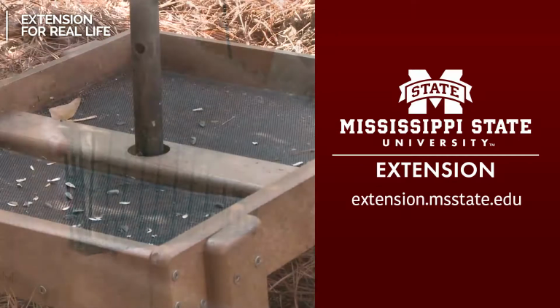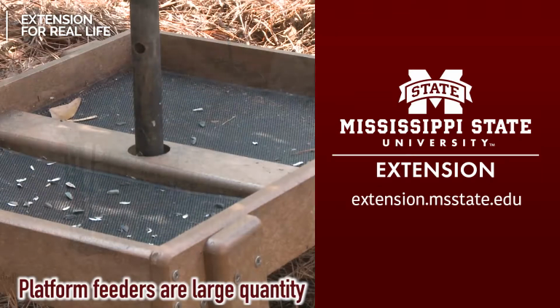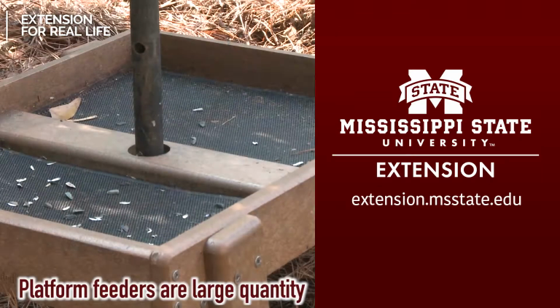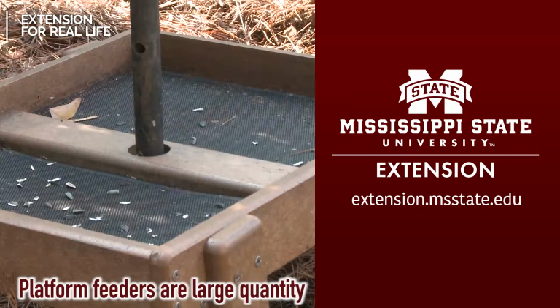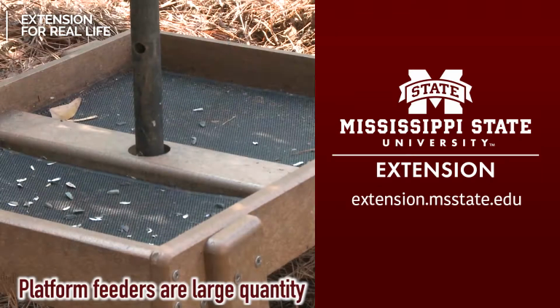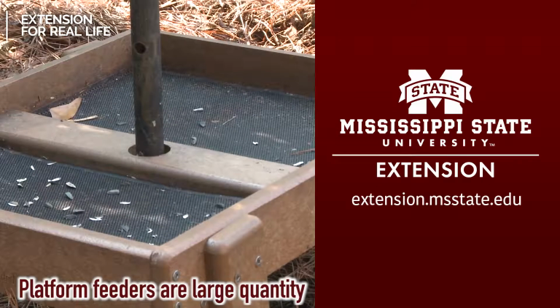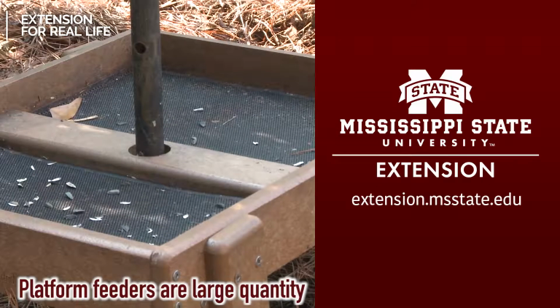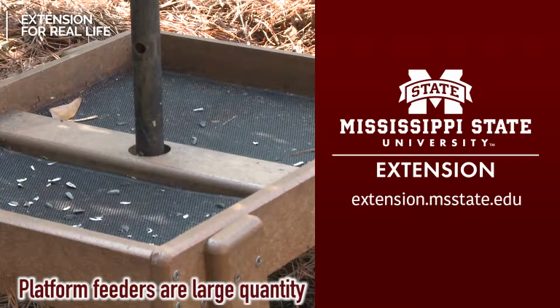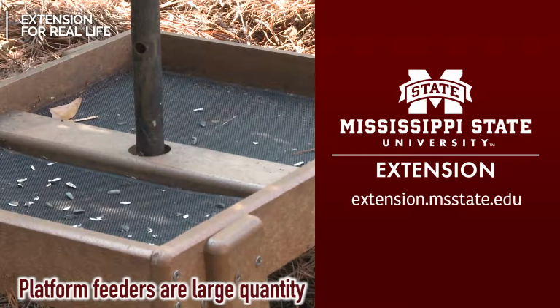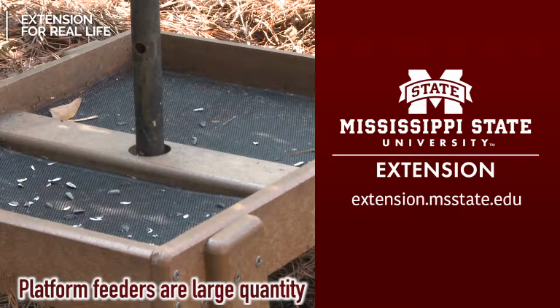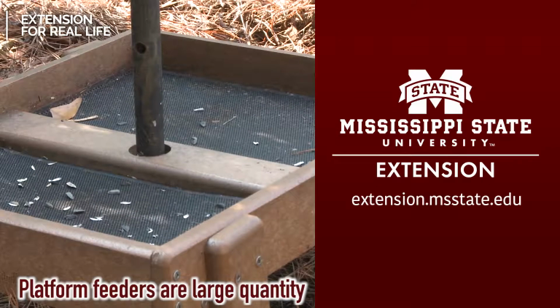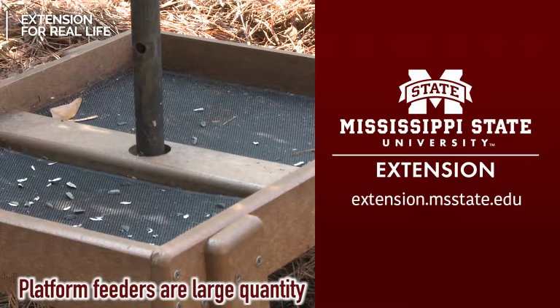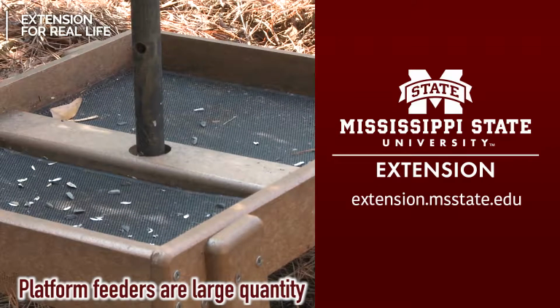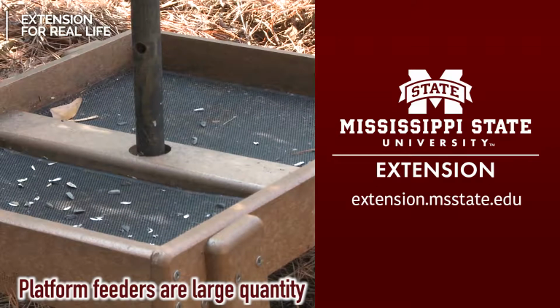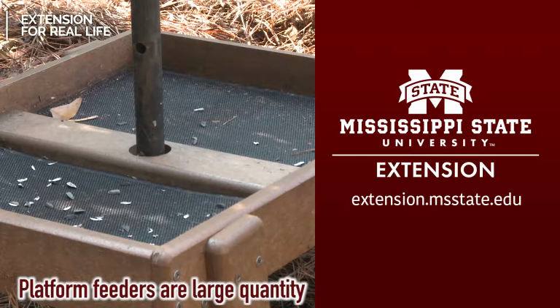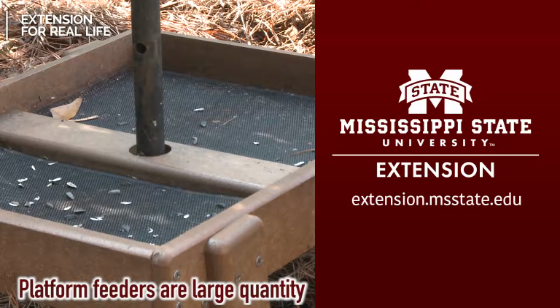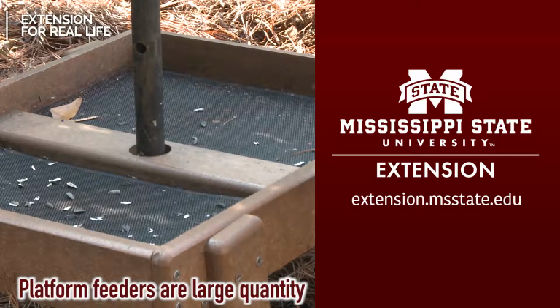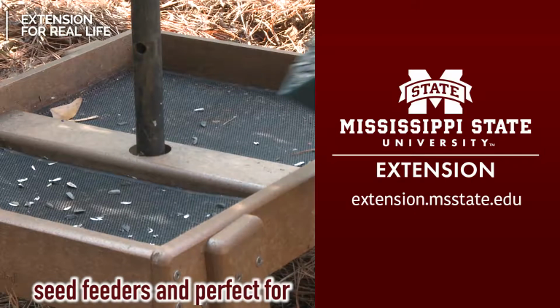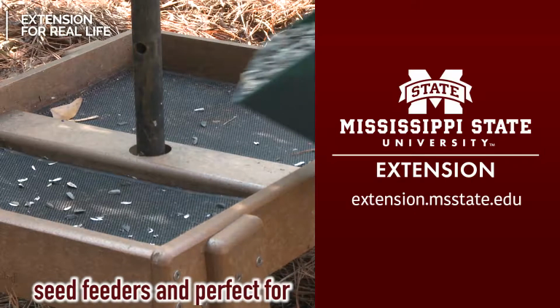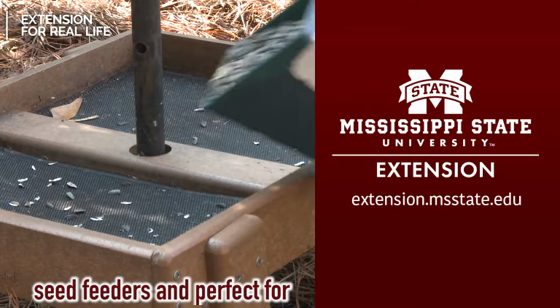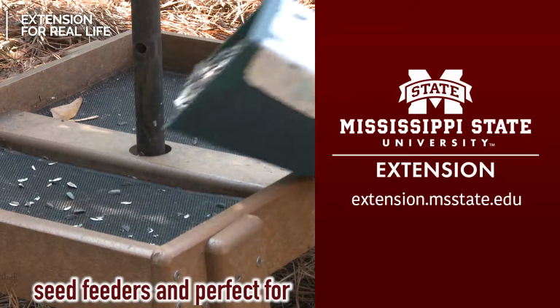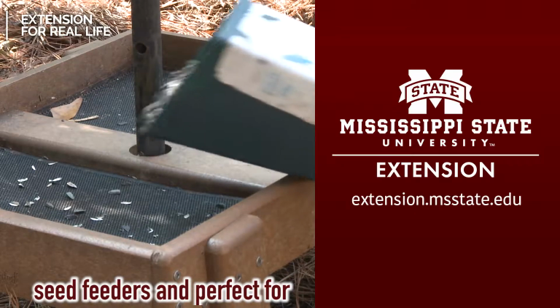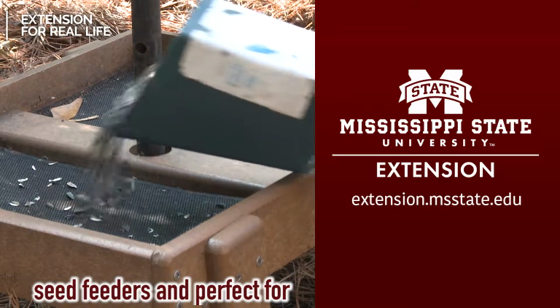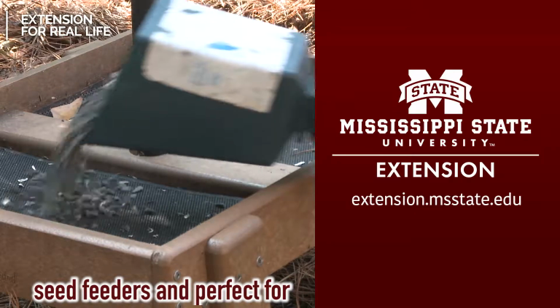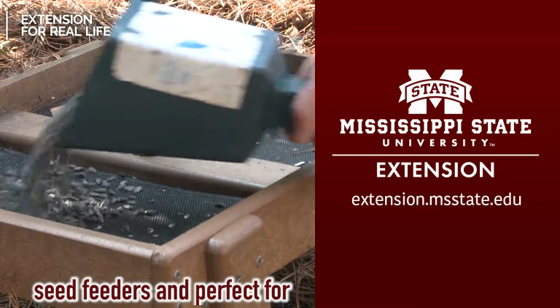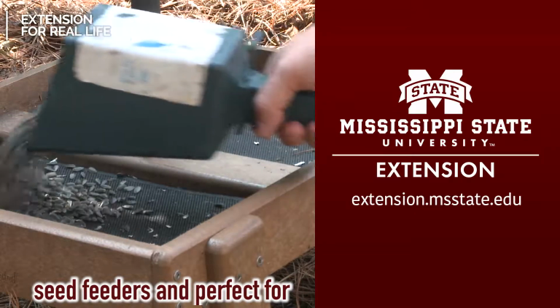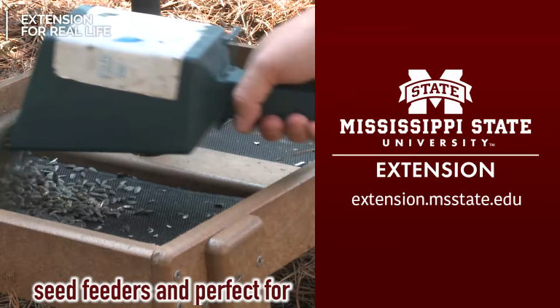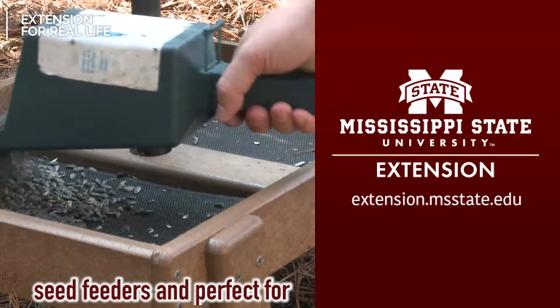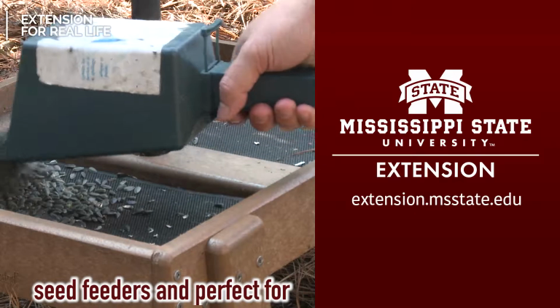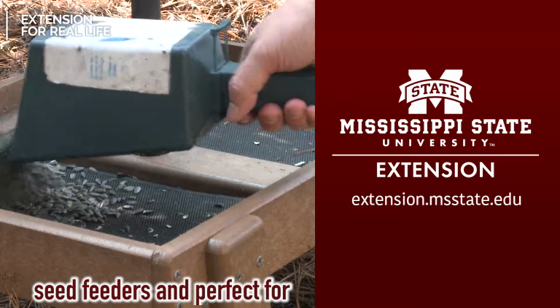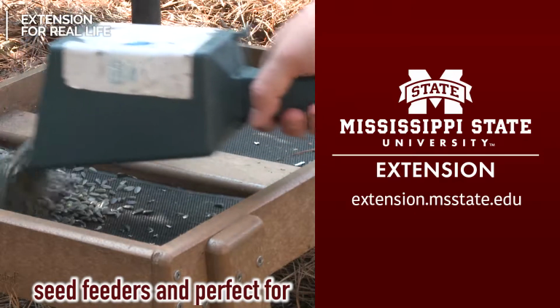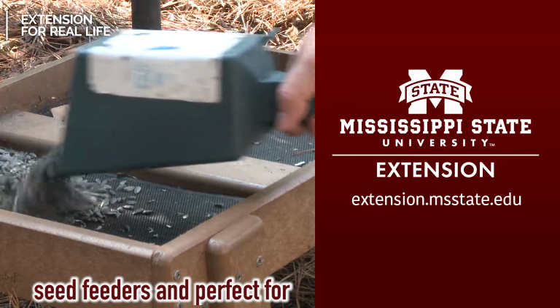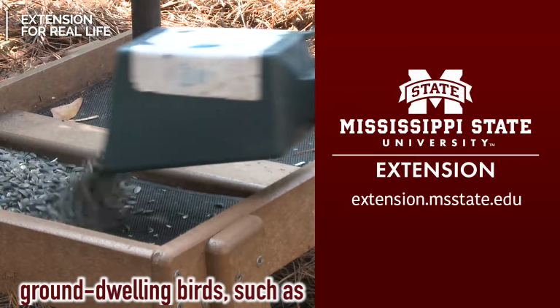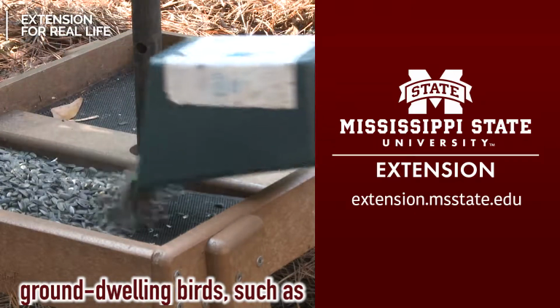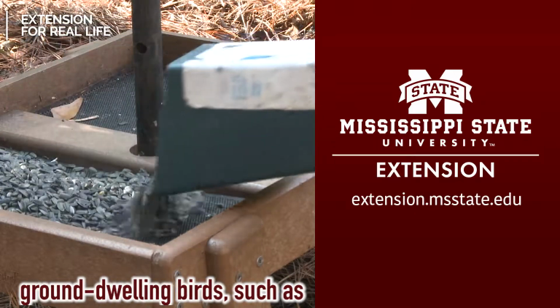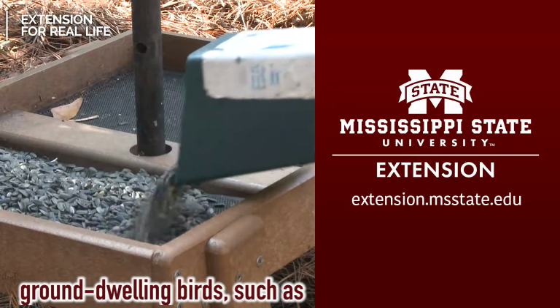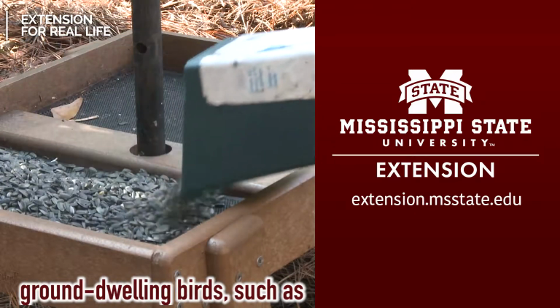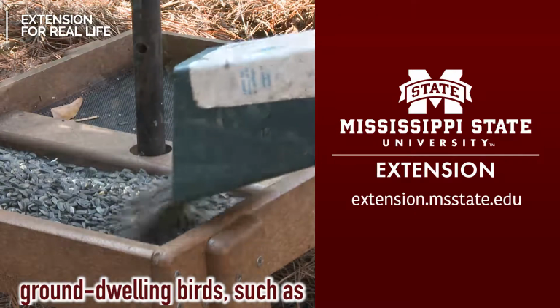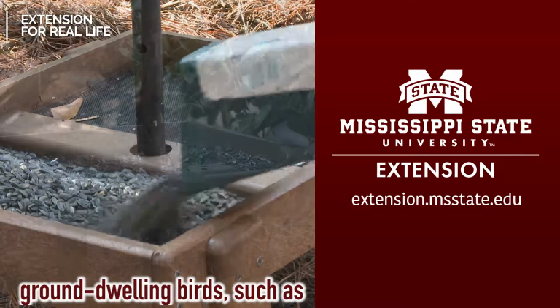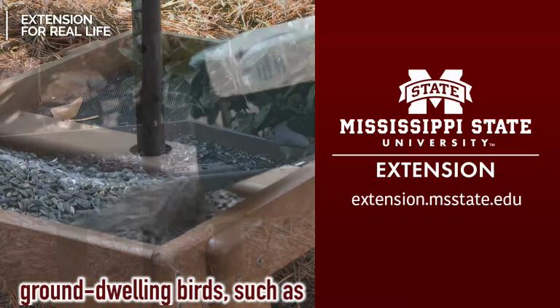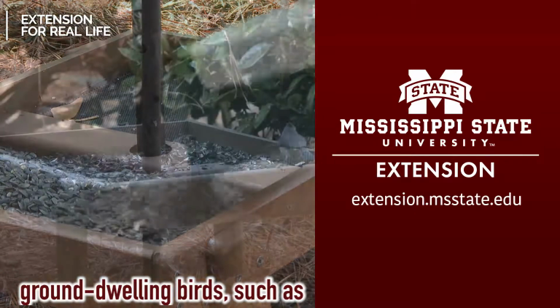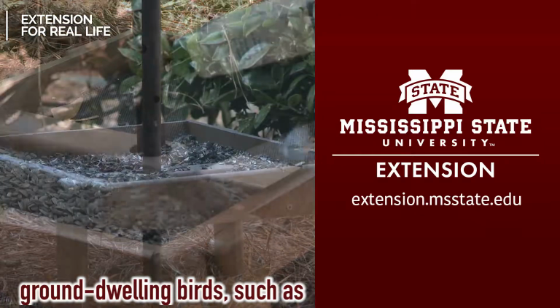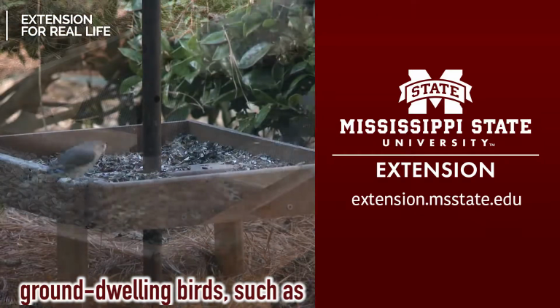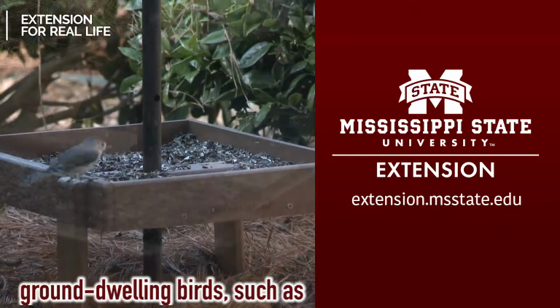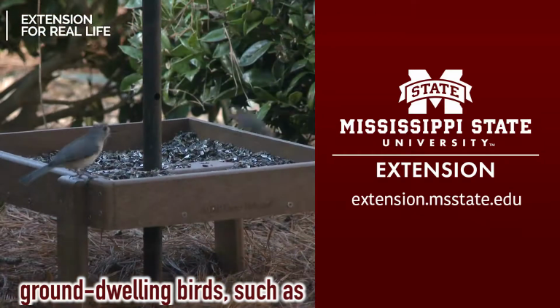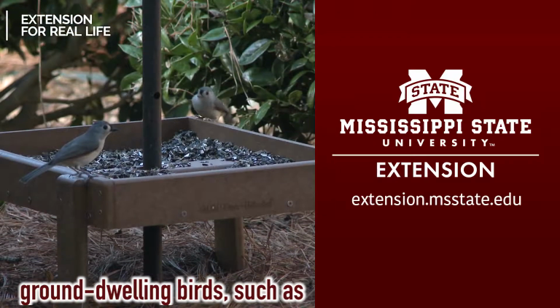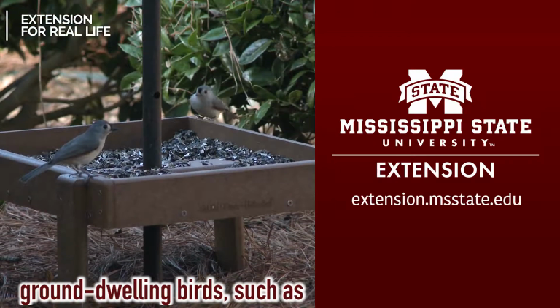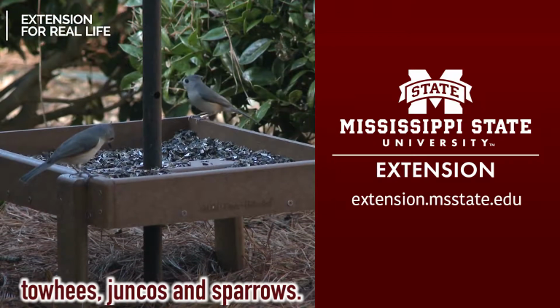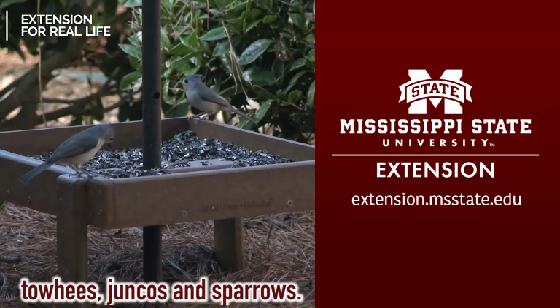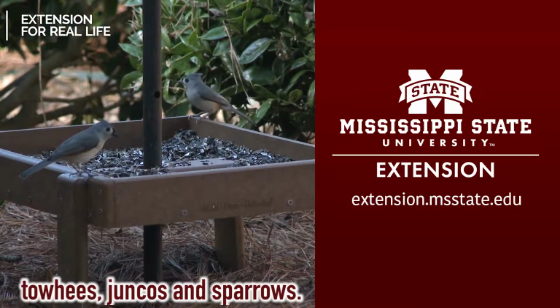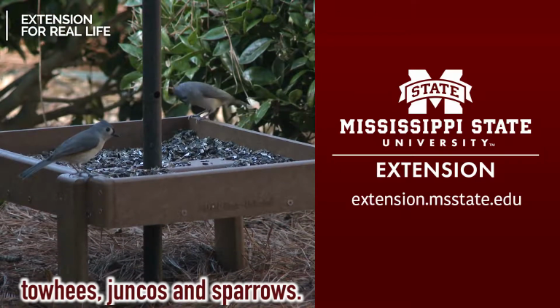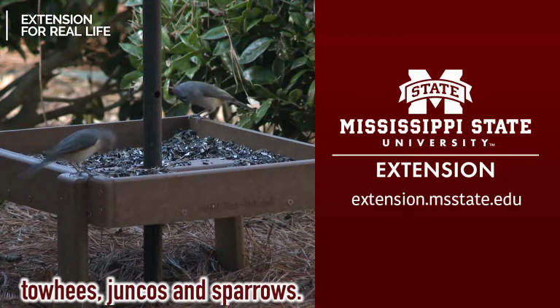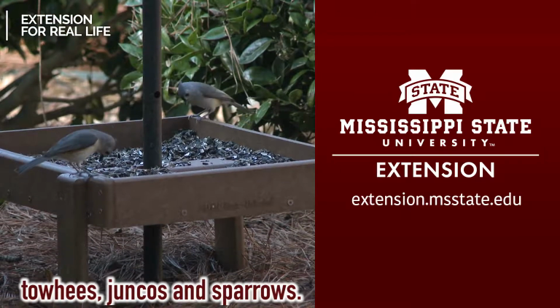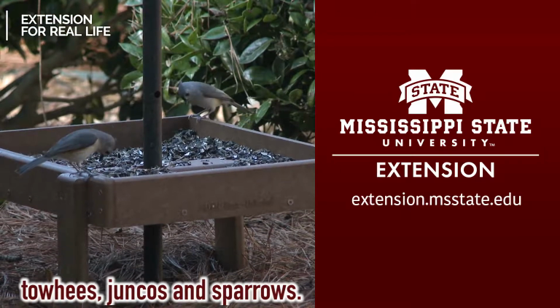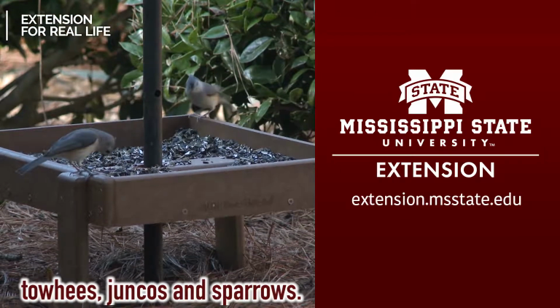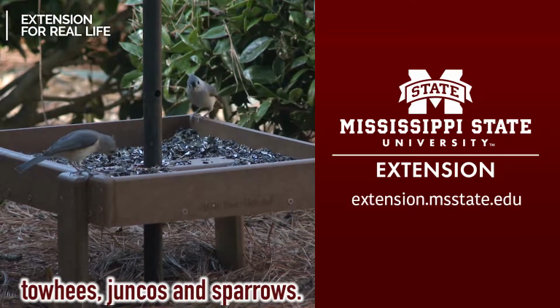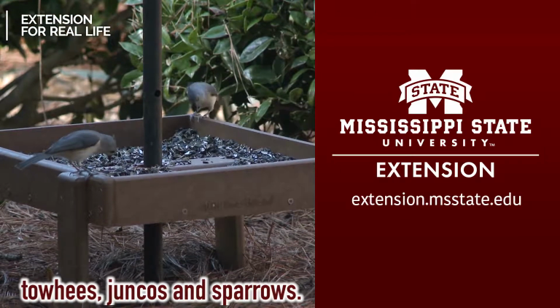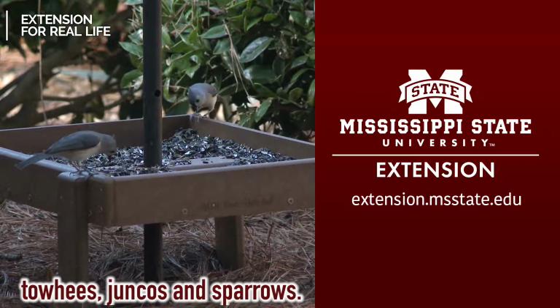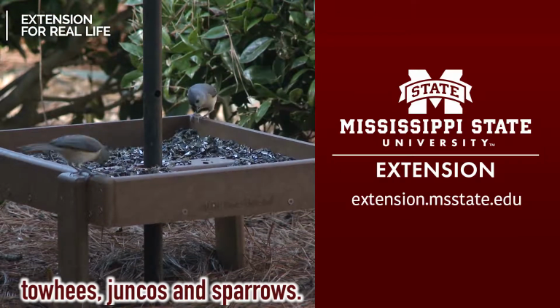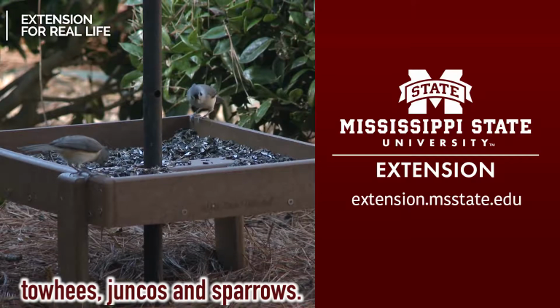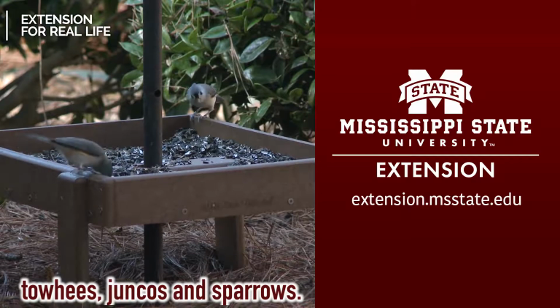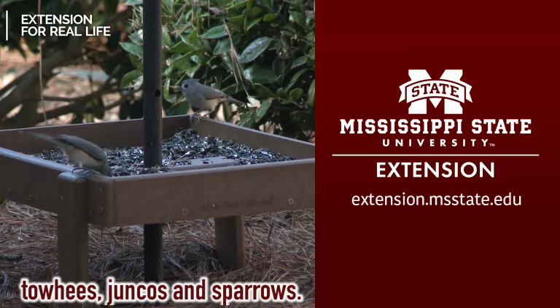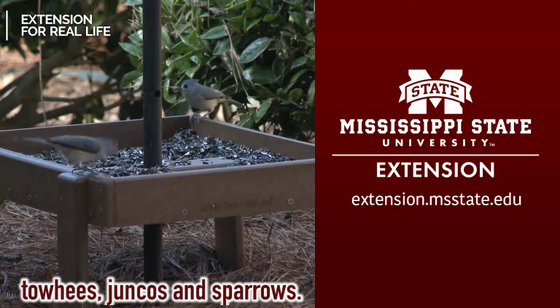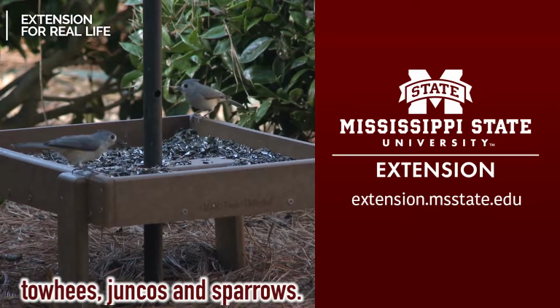Platform feeders are large quantity seed feeders and perfect for ground-dwelling birds, such as towhees, juncos, and sparrows.